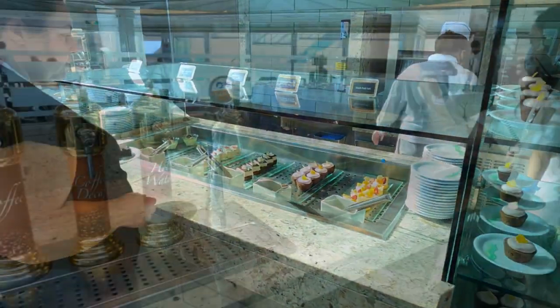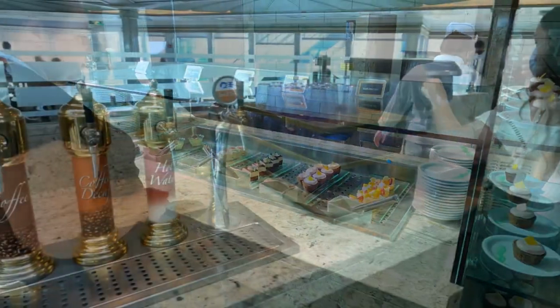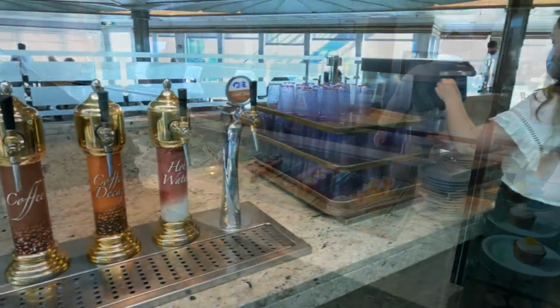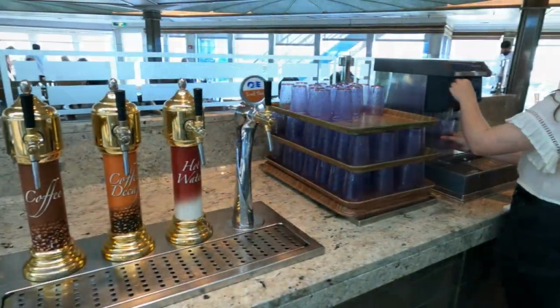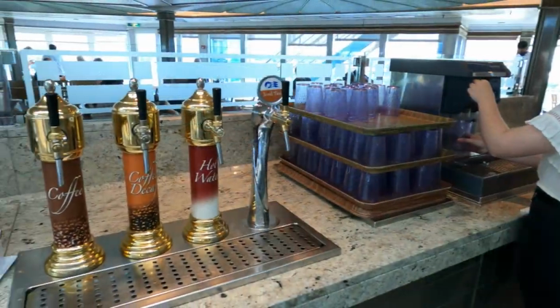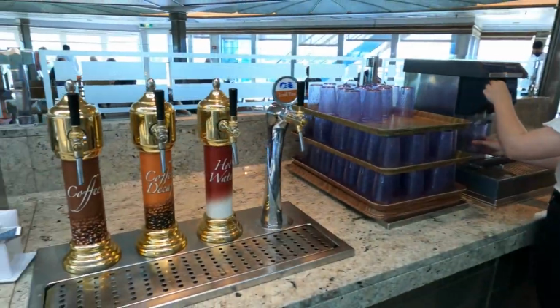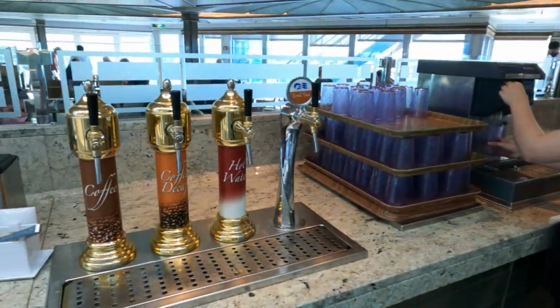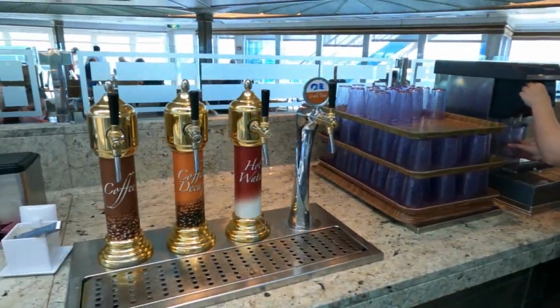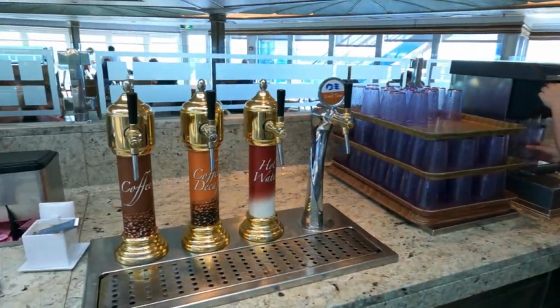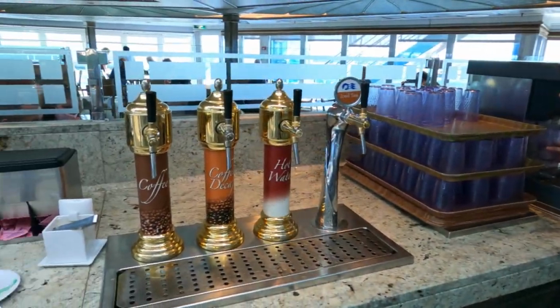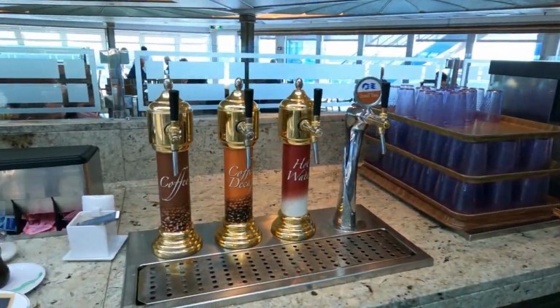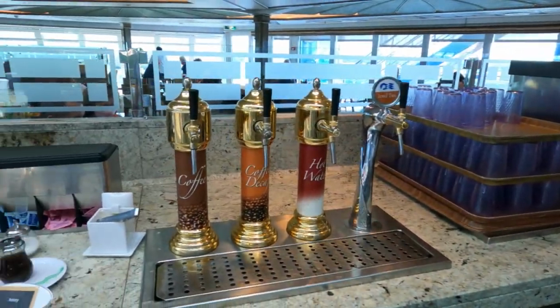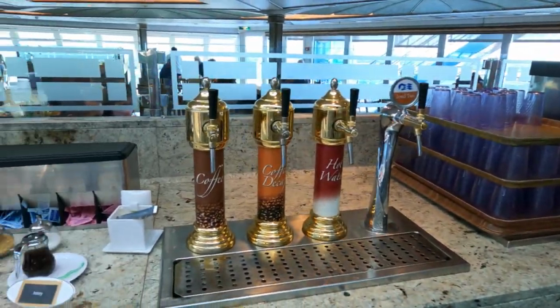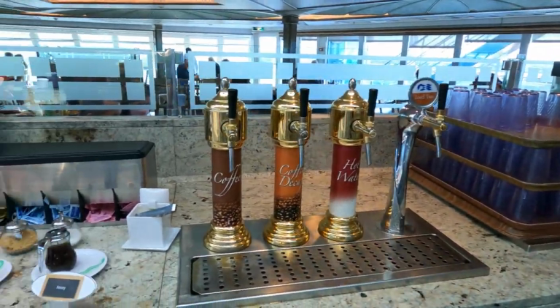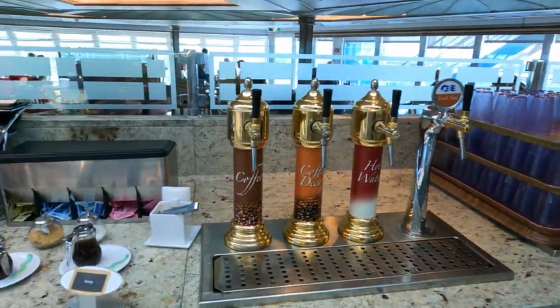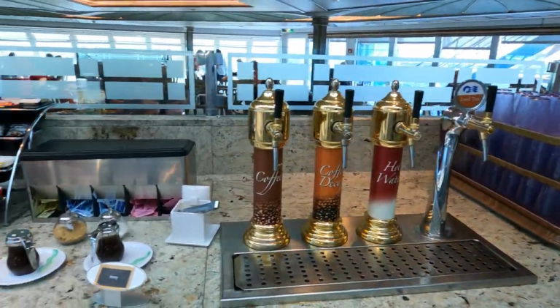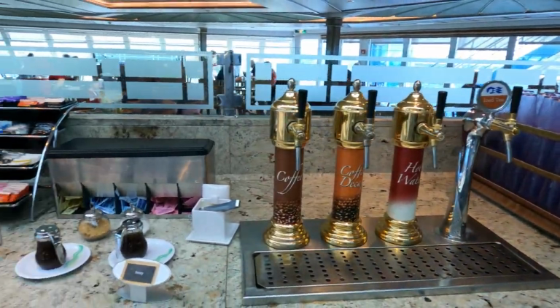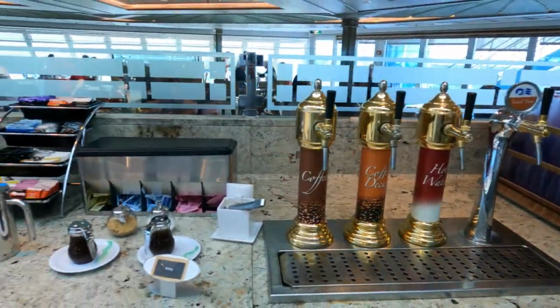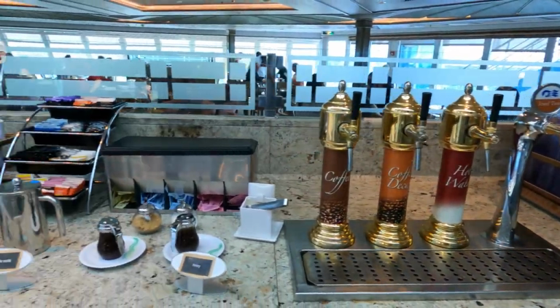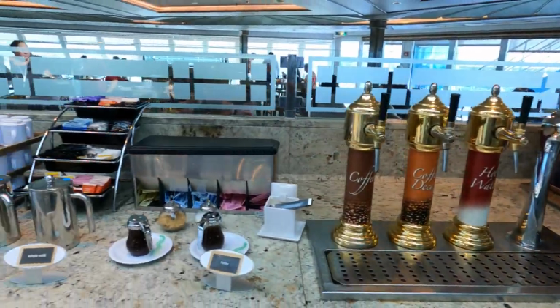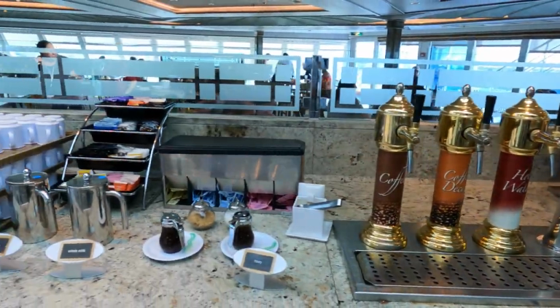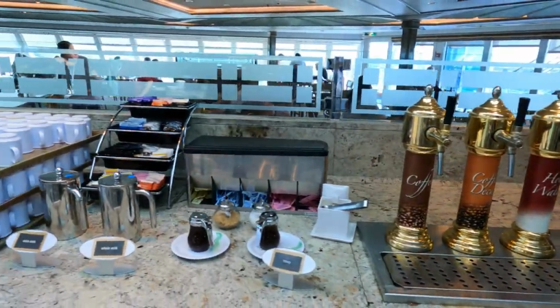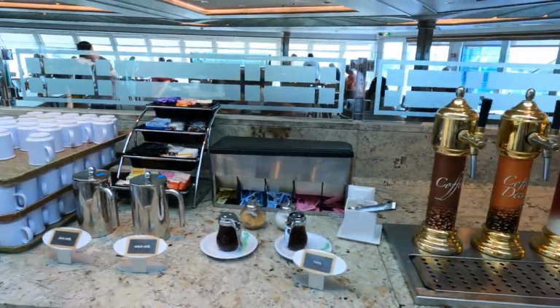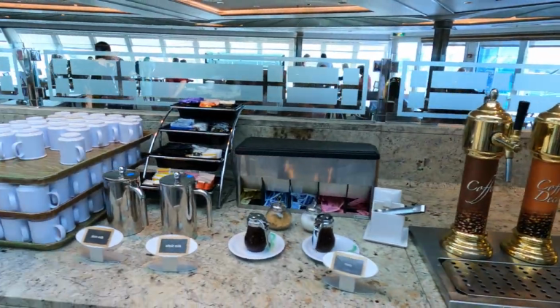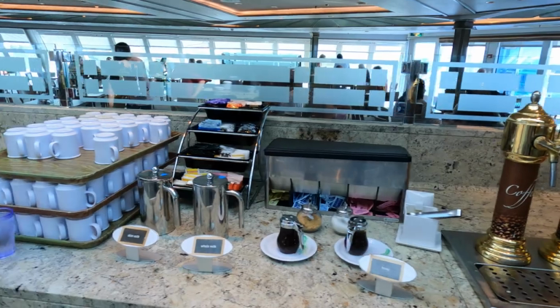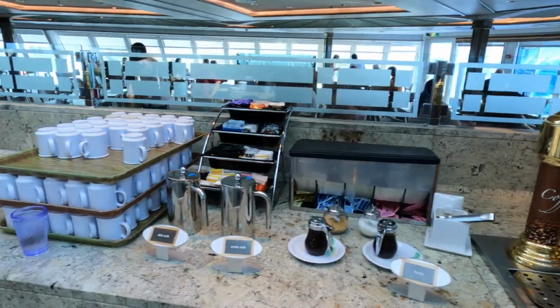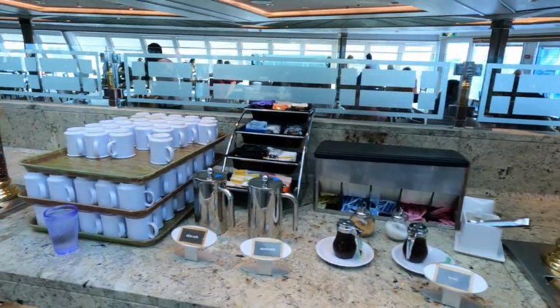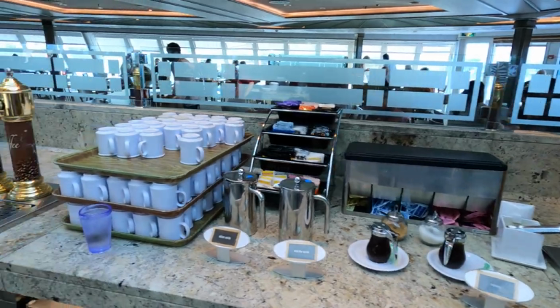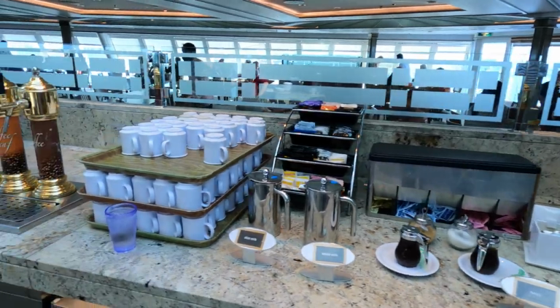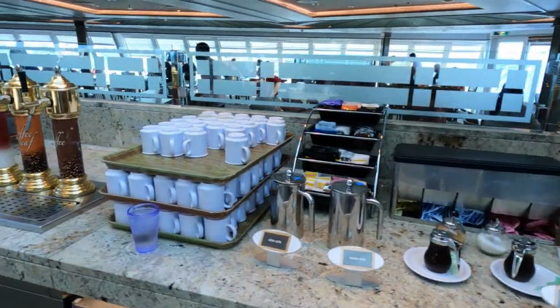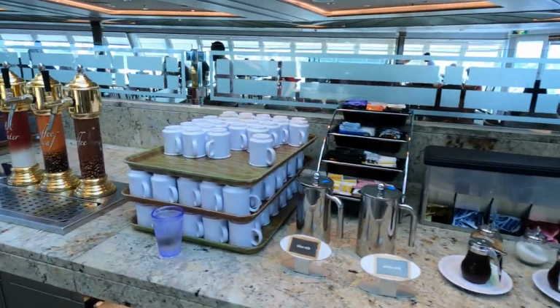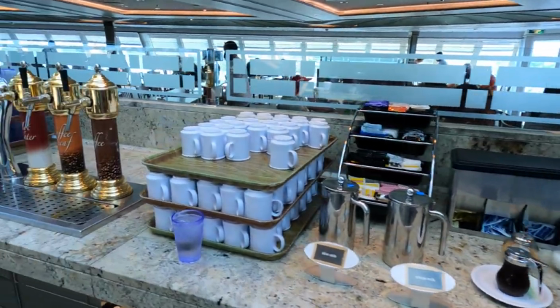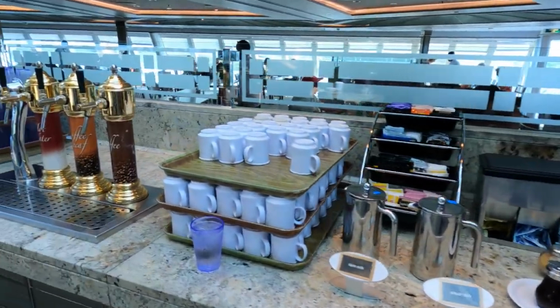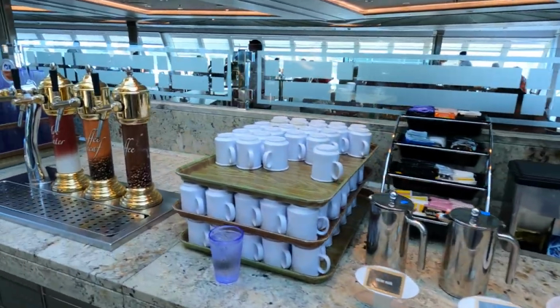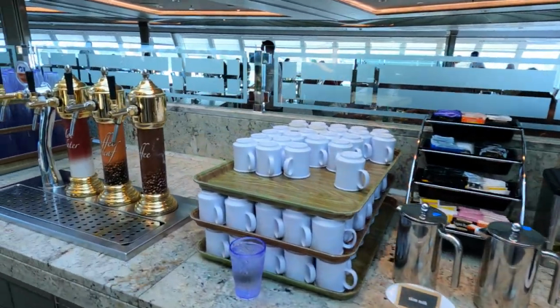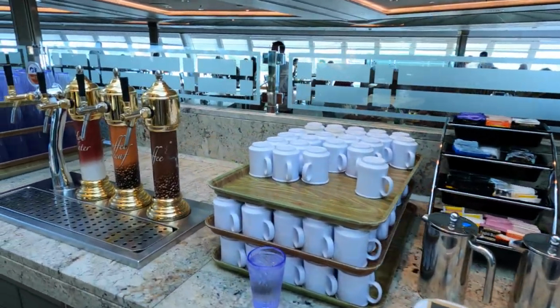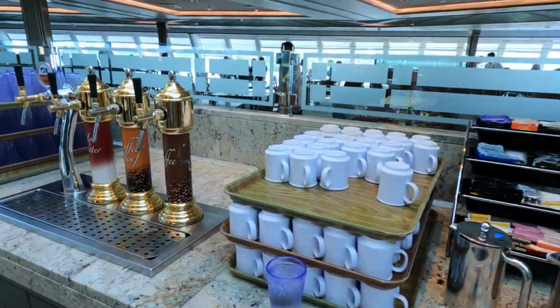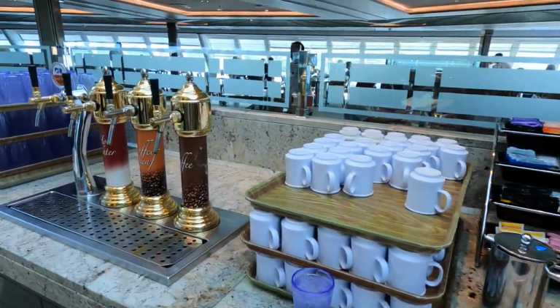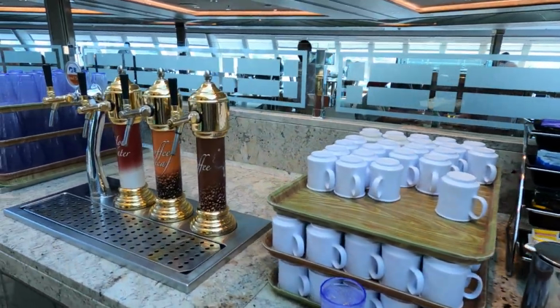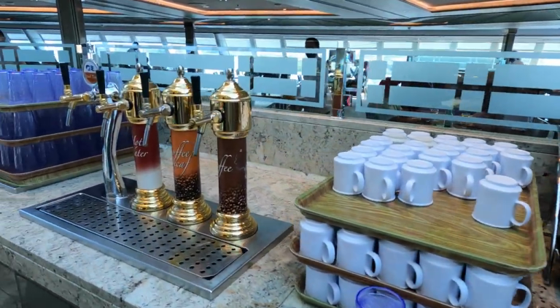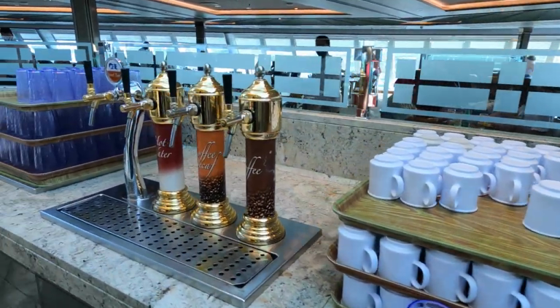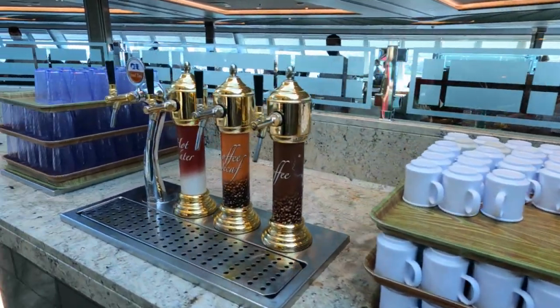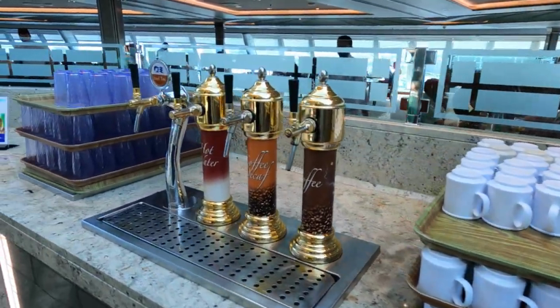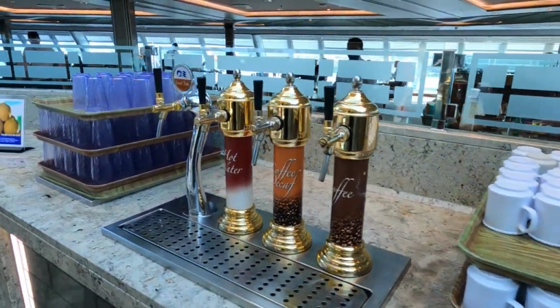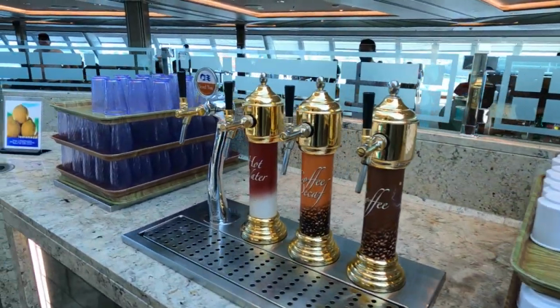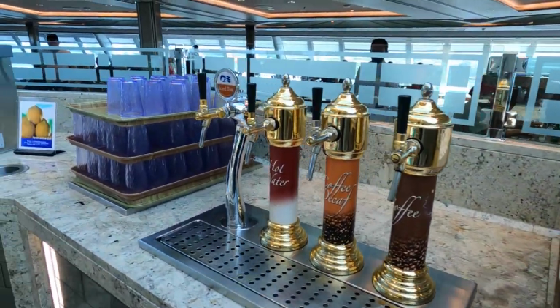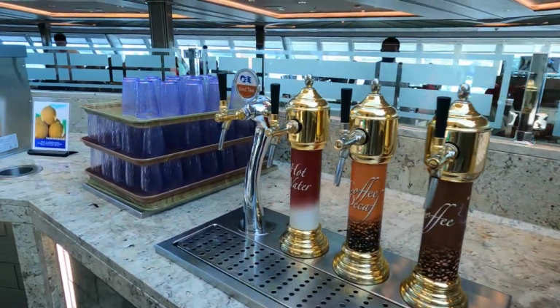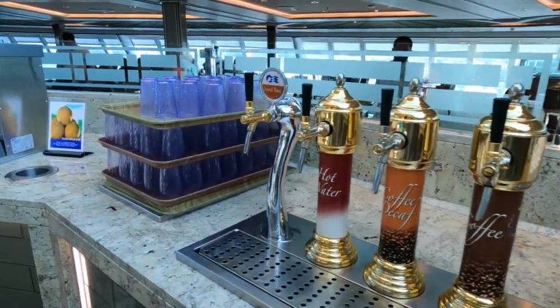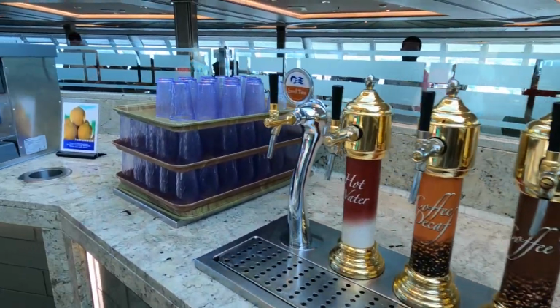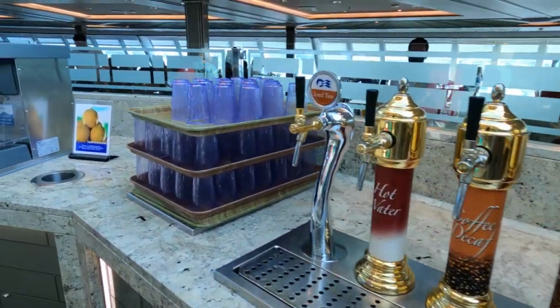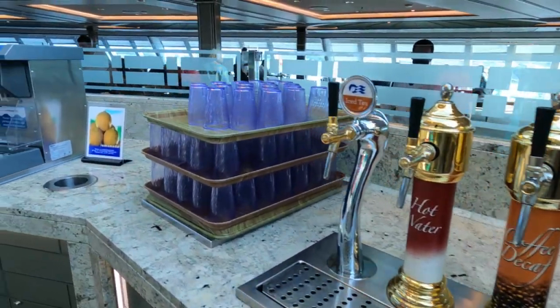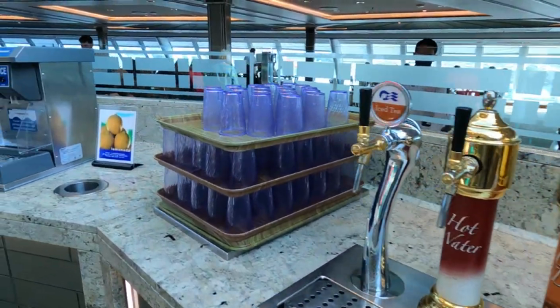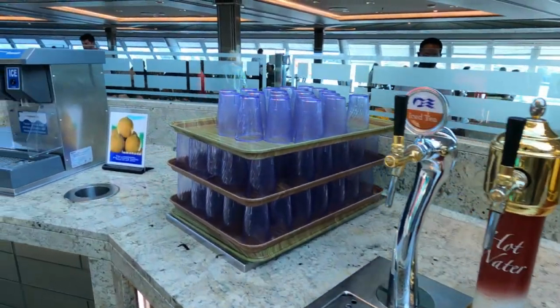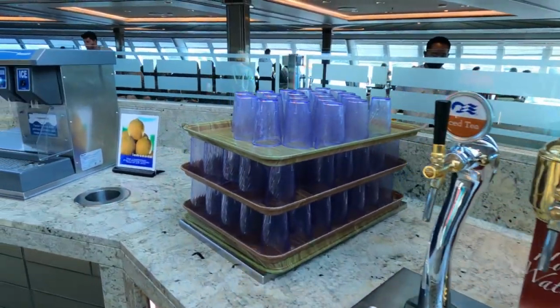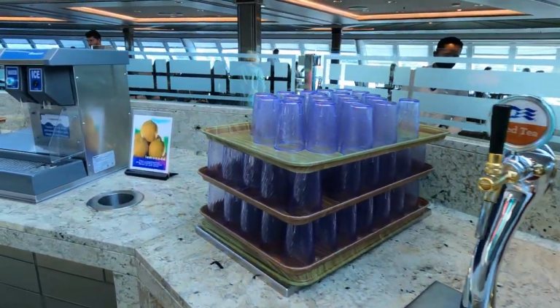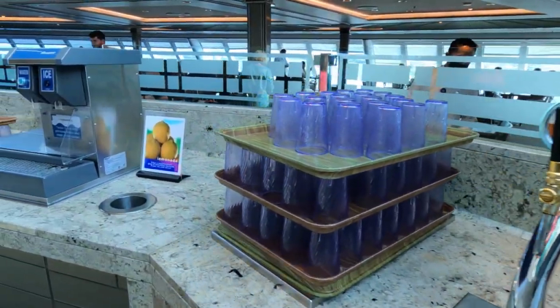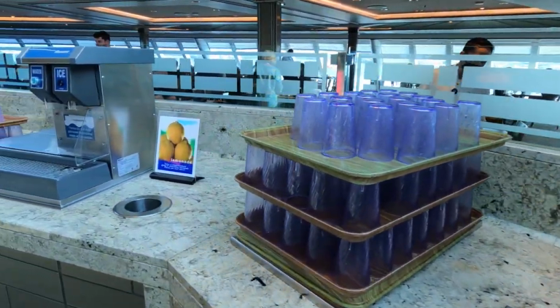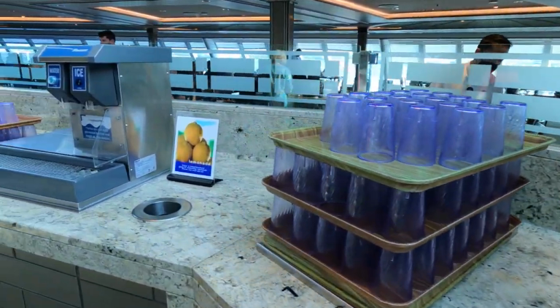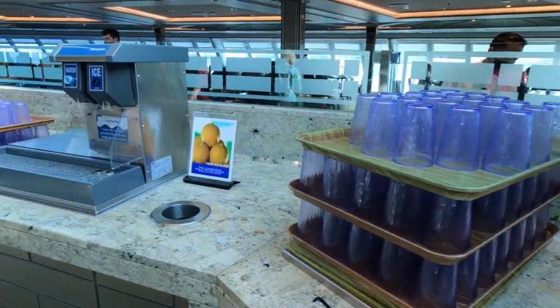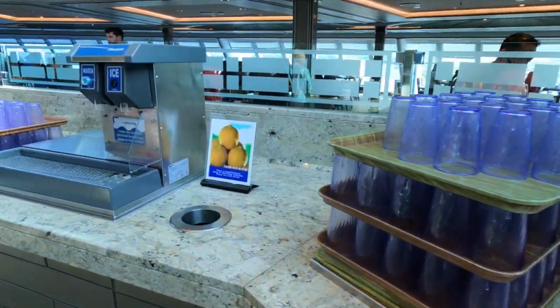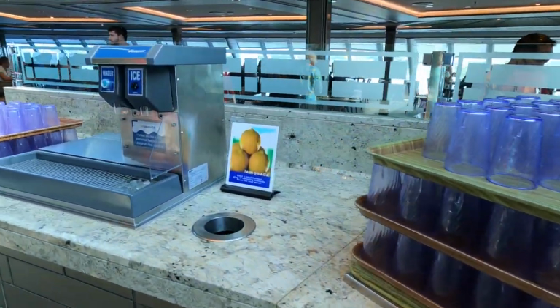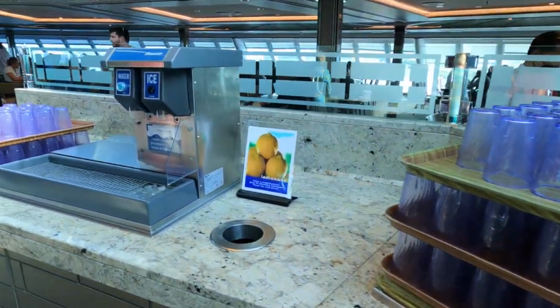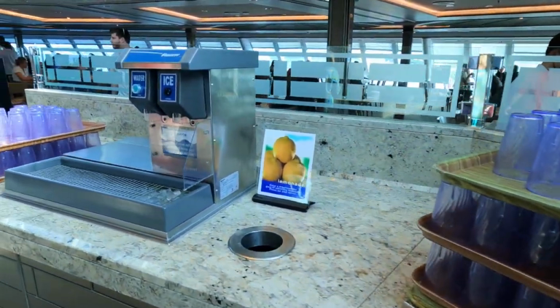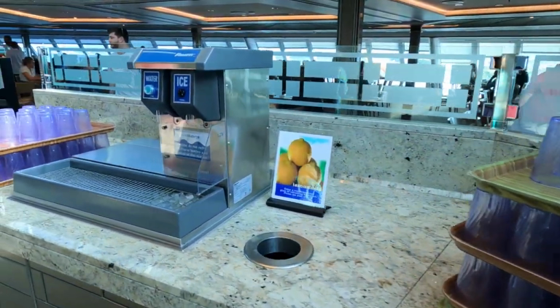At the drinks station you'll find a selection of teas, coffees, soft drinks and free lemonade.